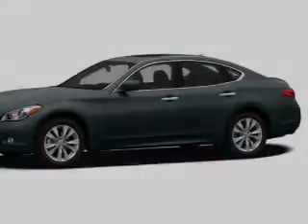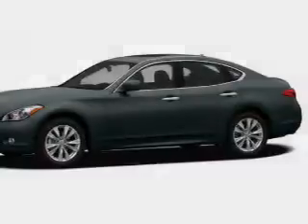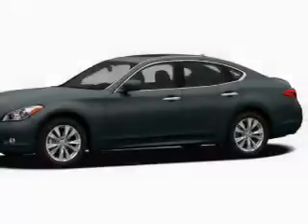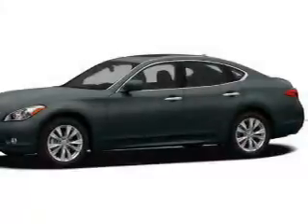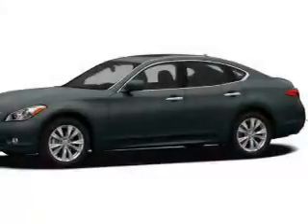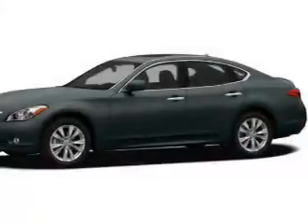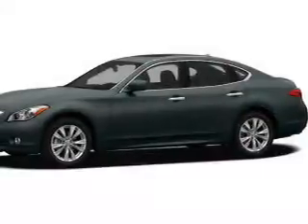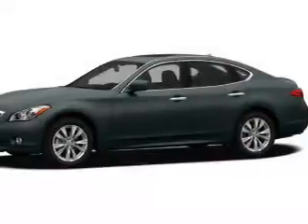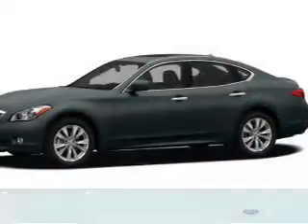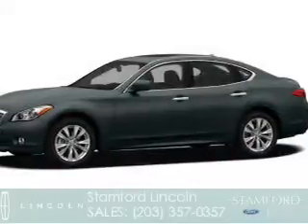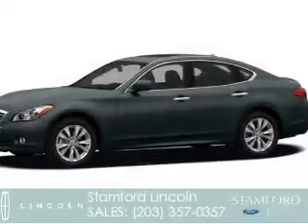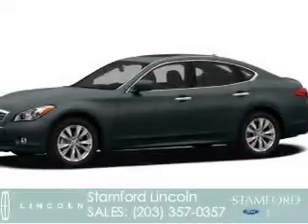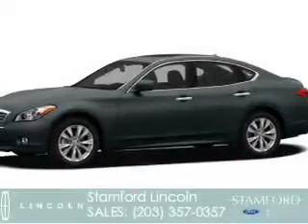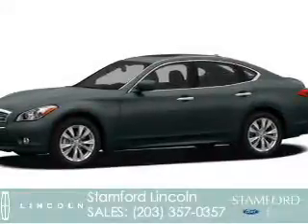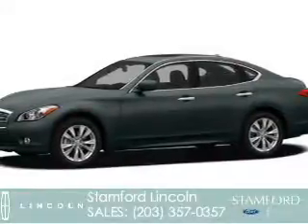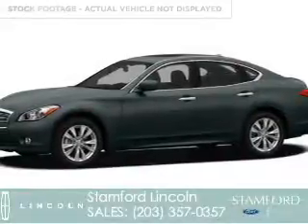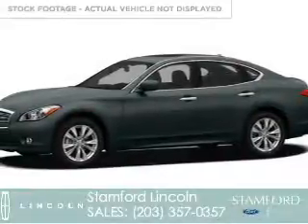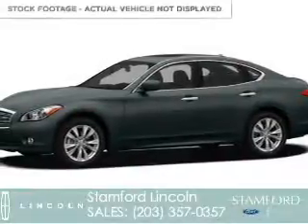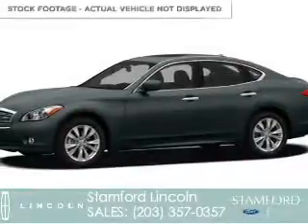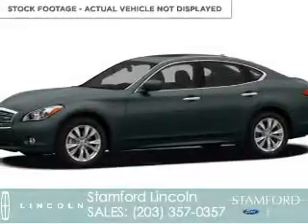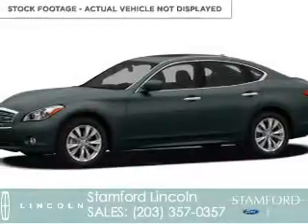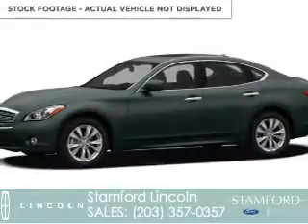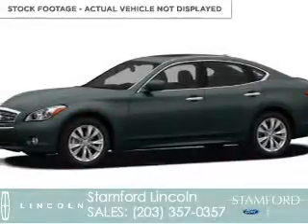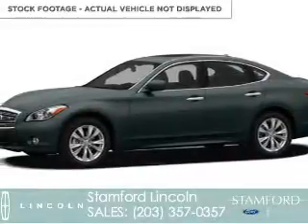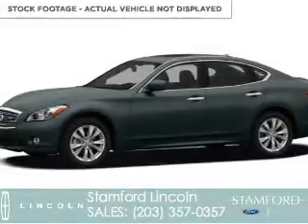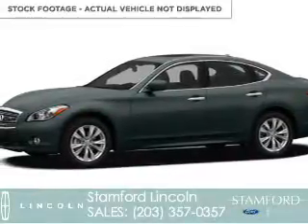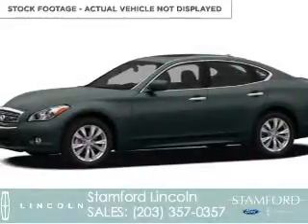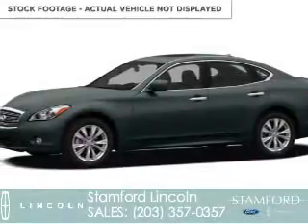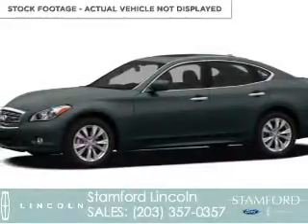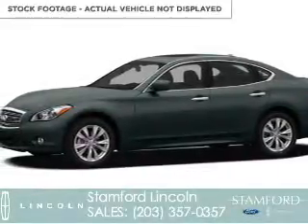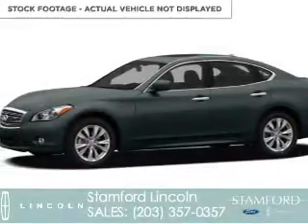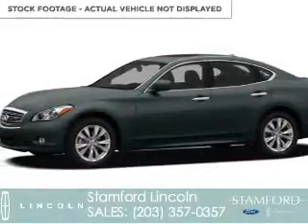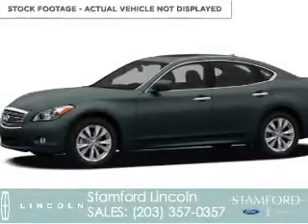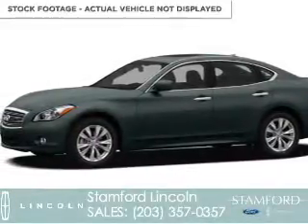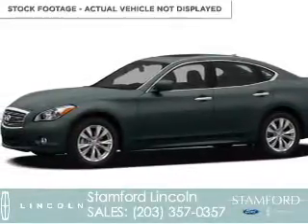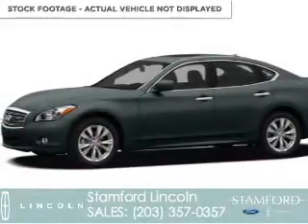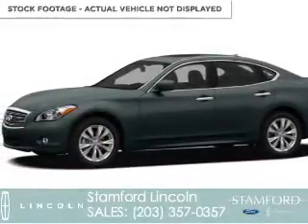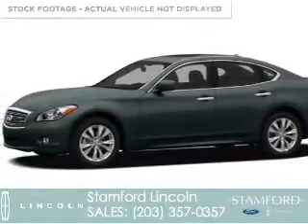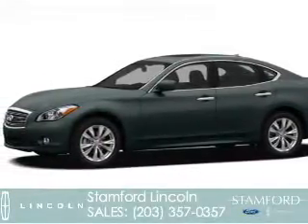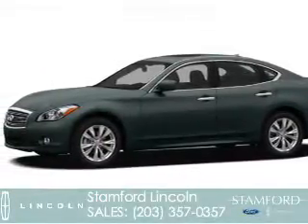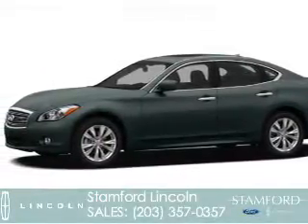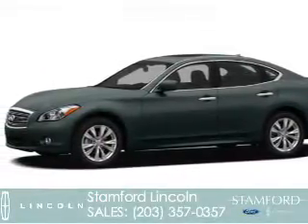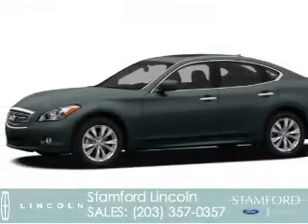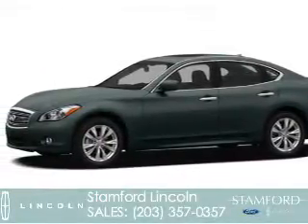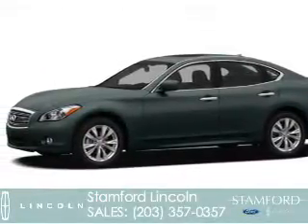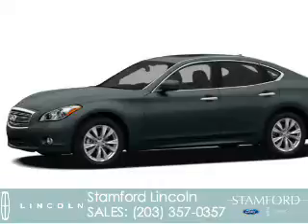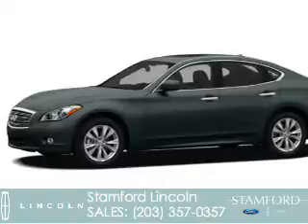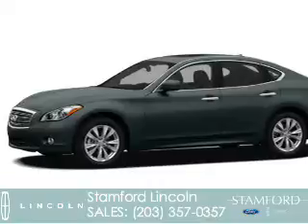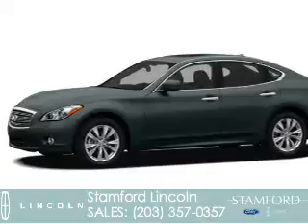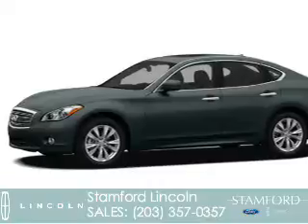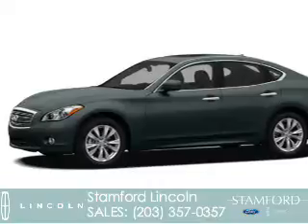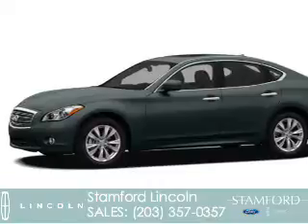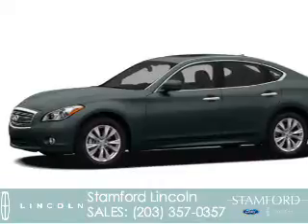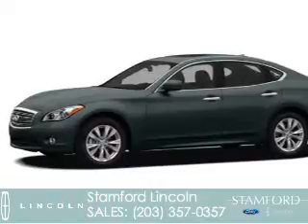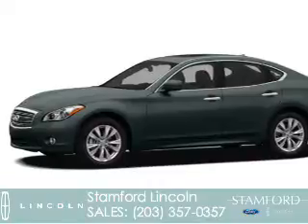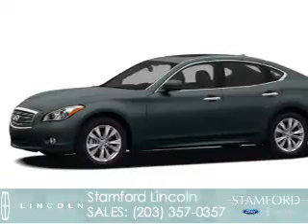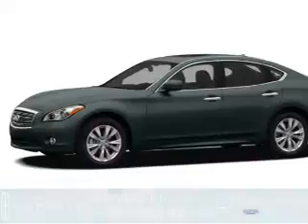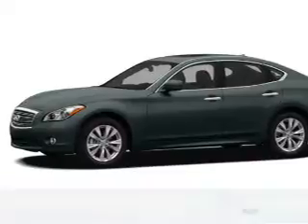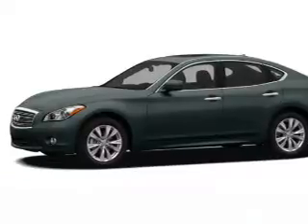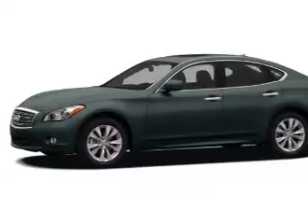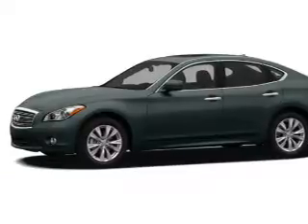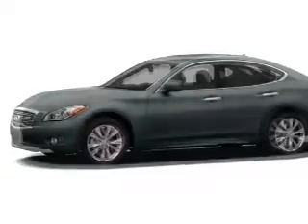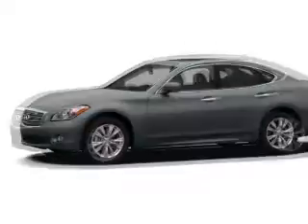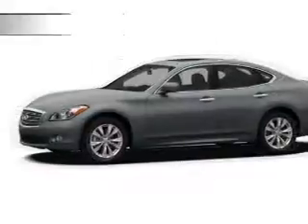It's powered by all-wheel drive, a 3.7-liter six-cylinder engine, and an automatic transmission.